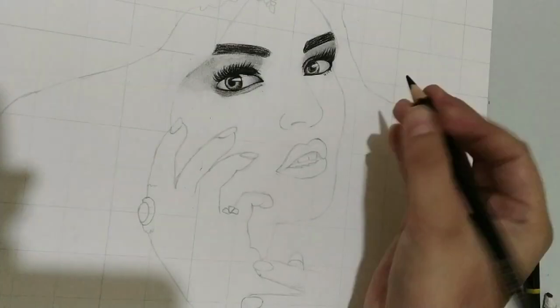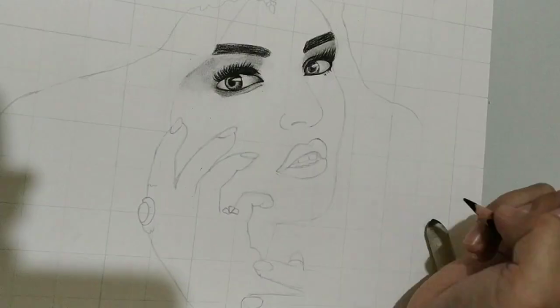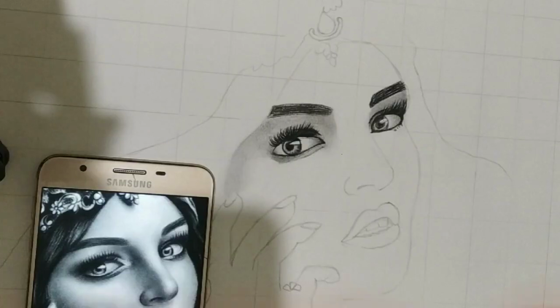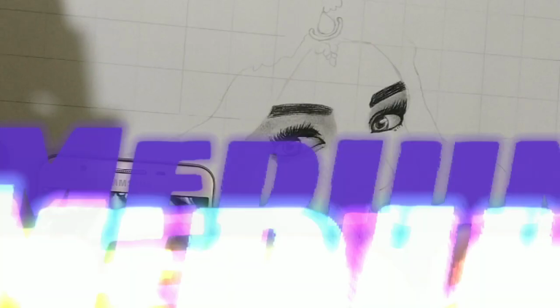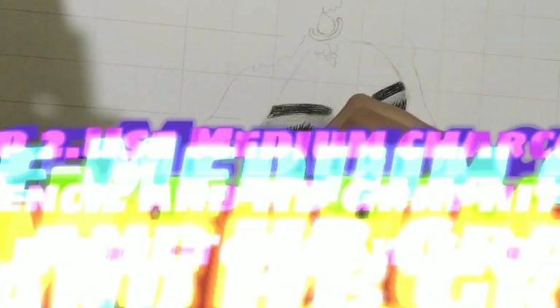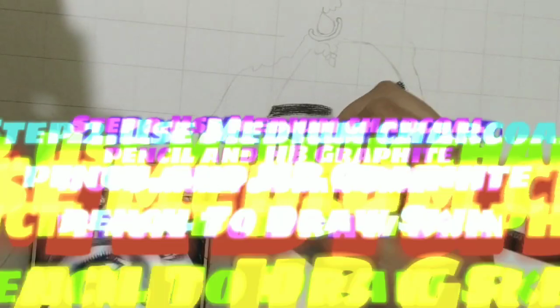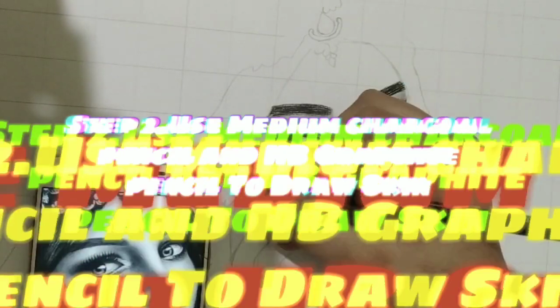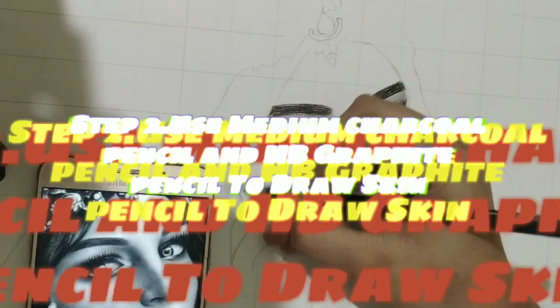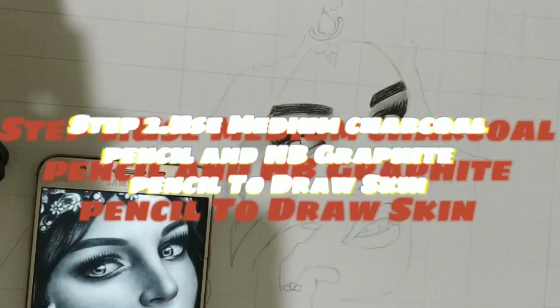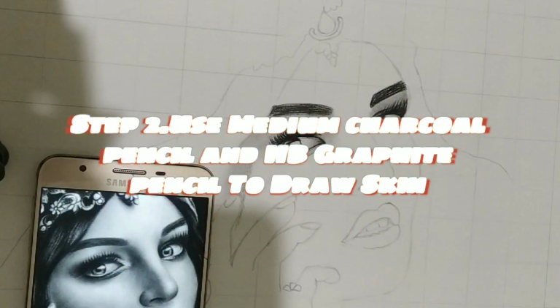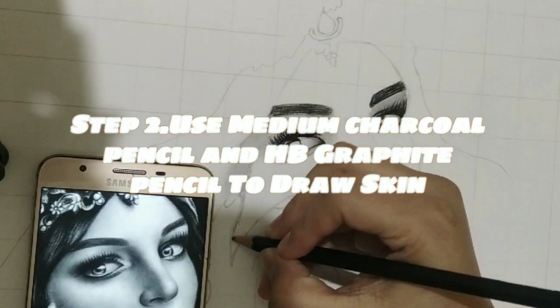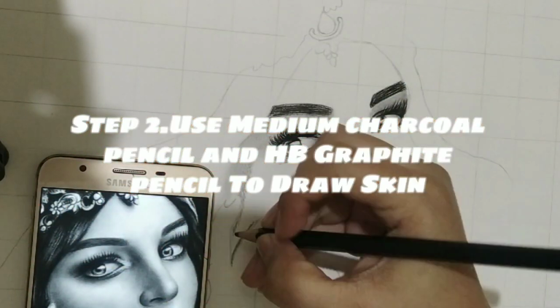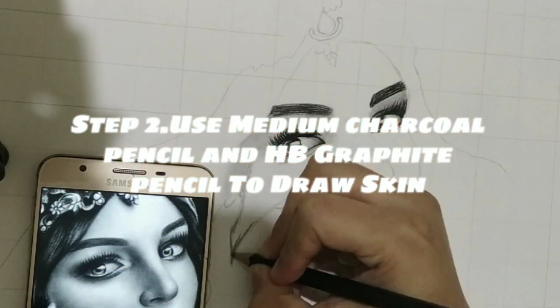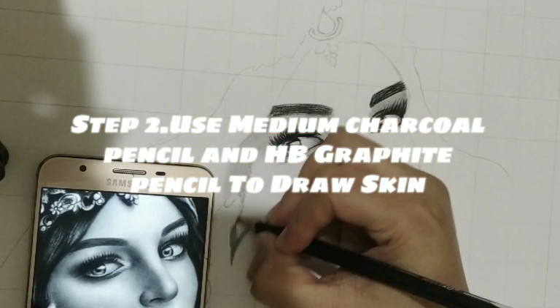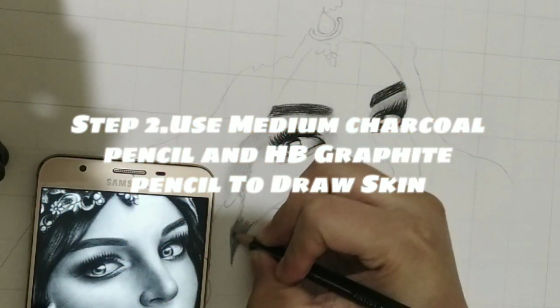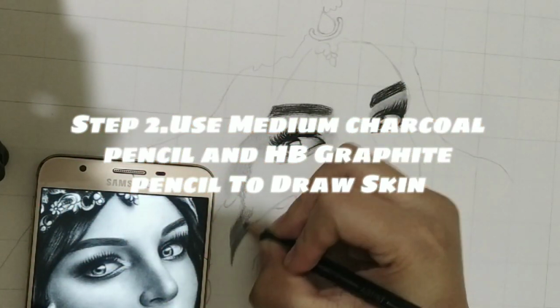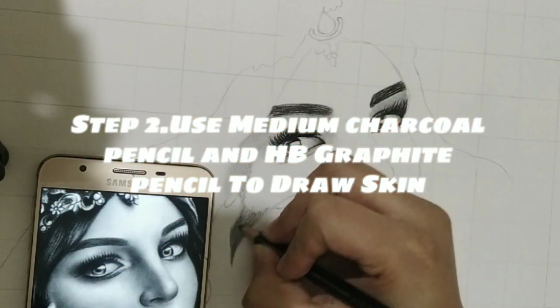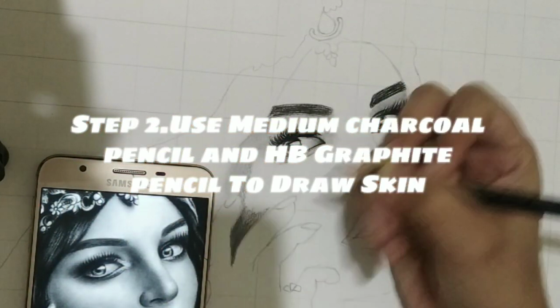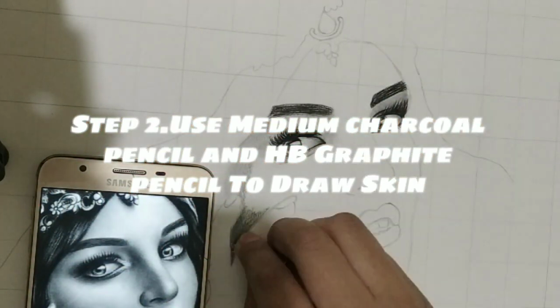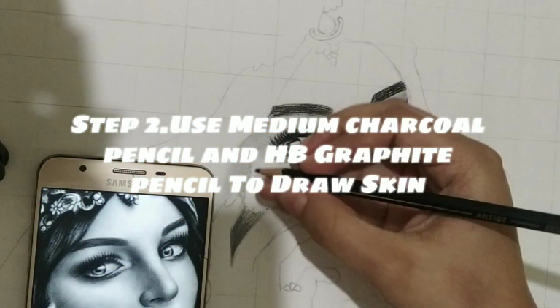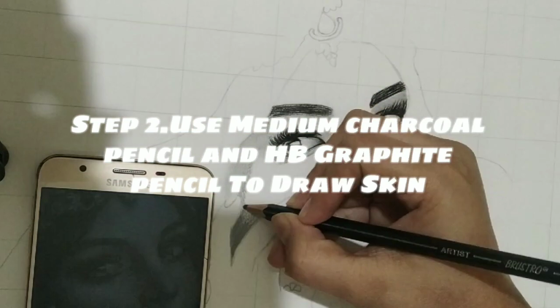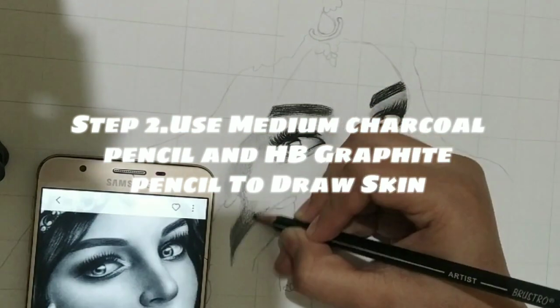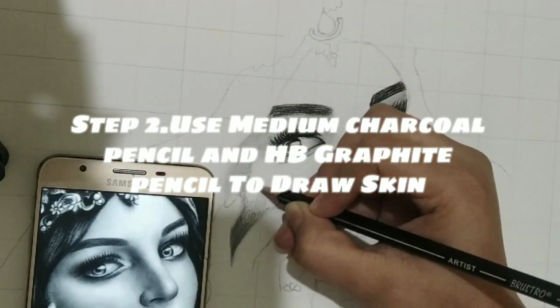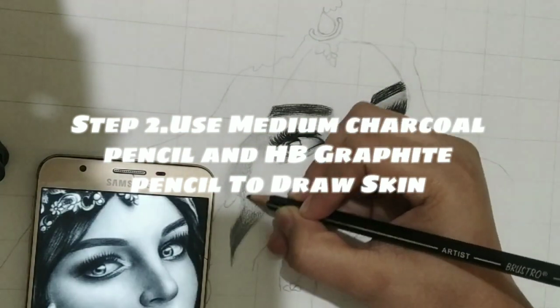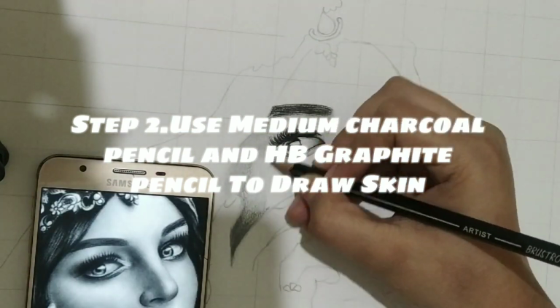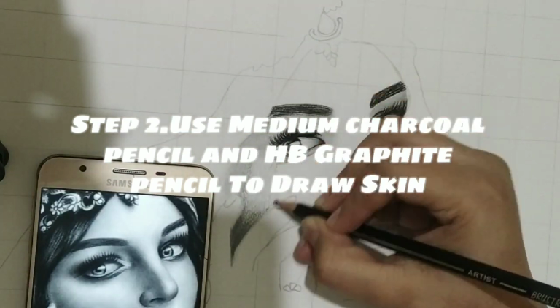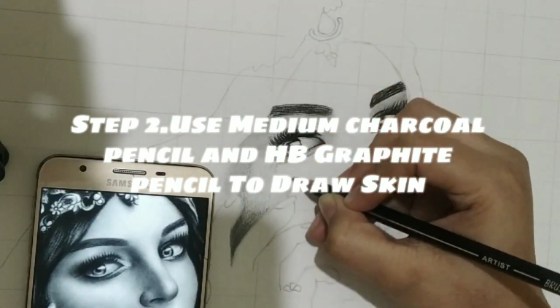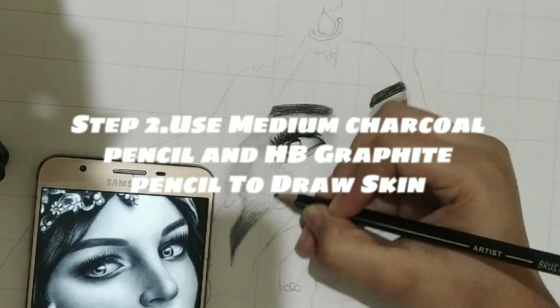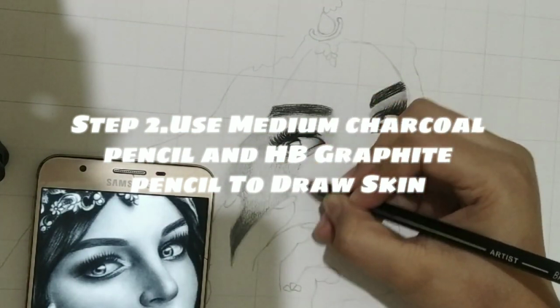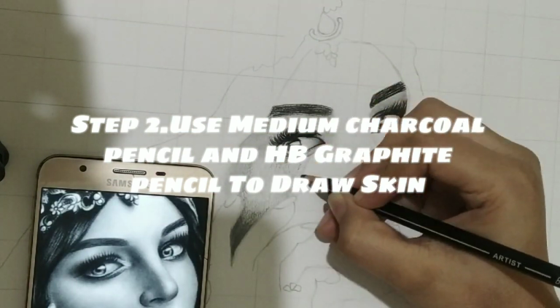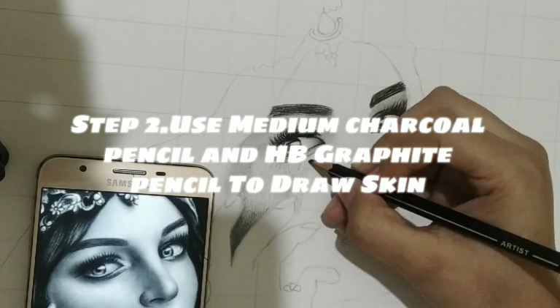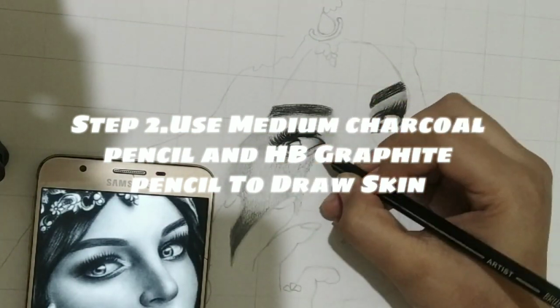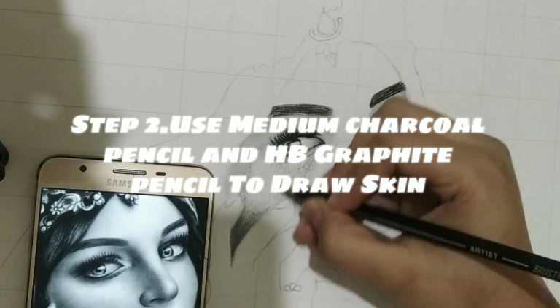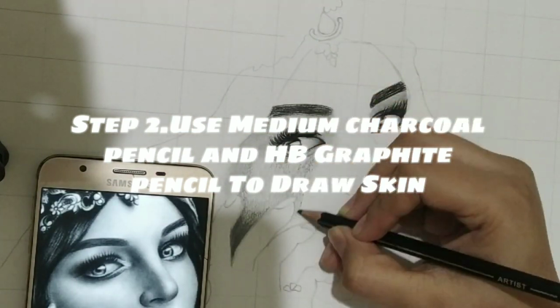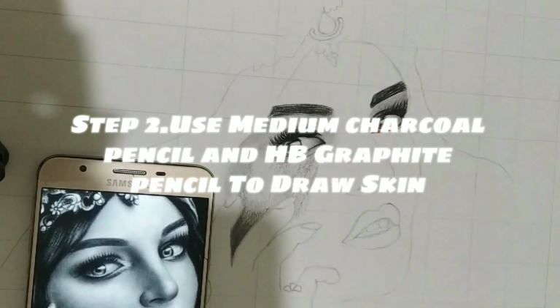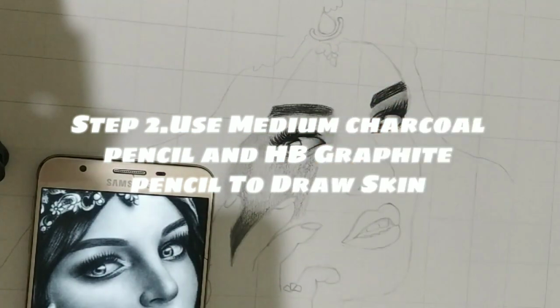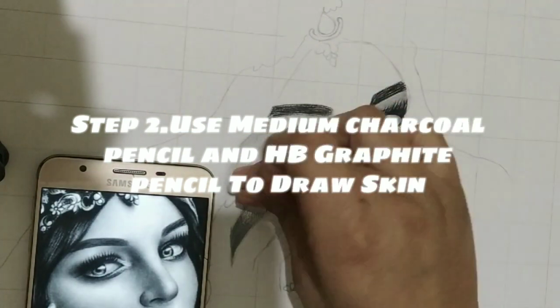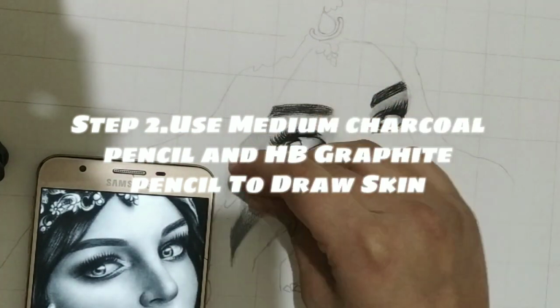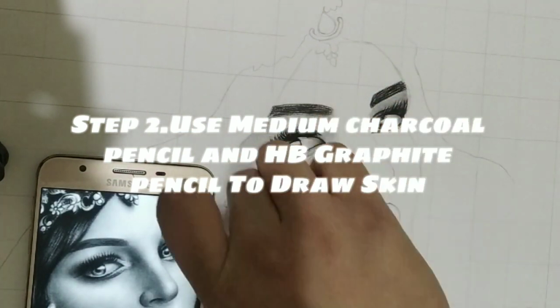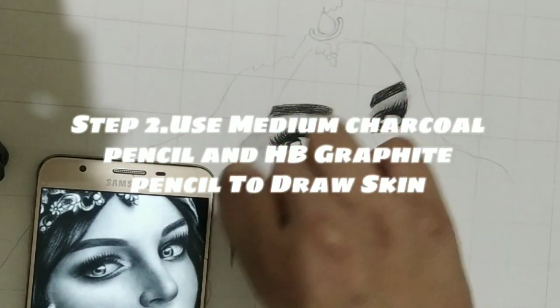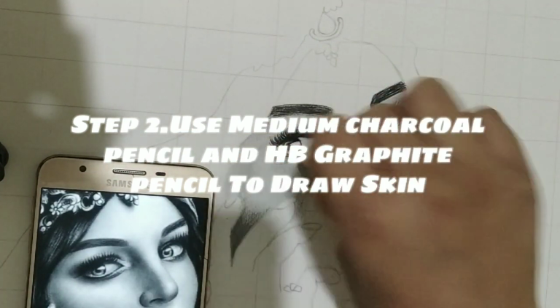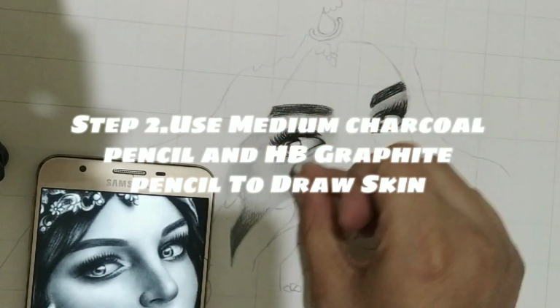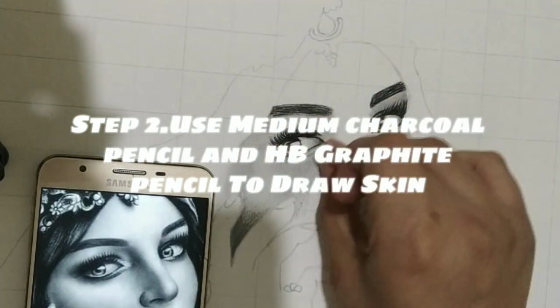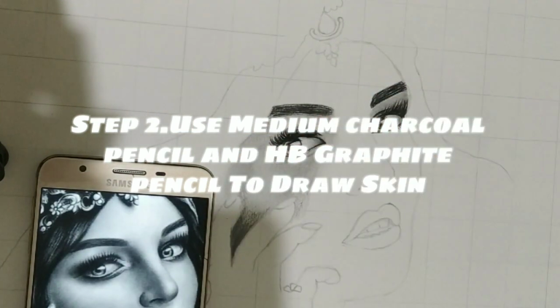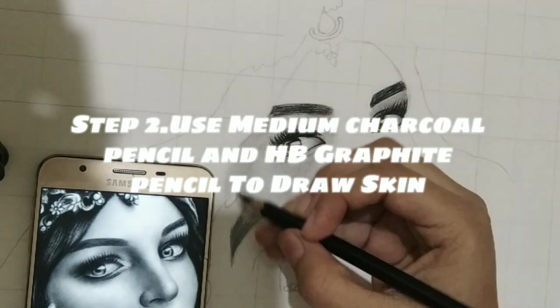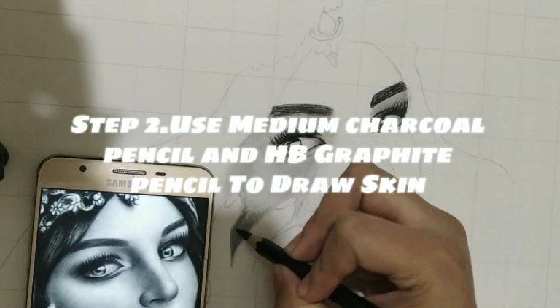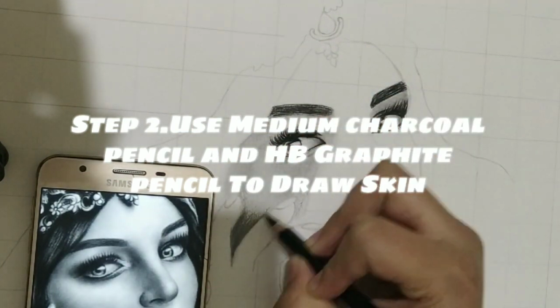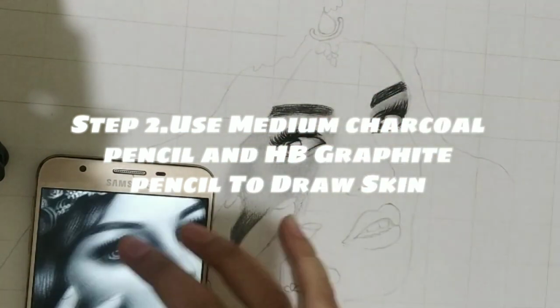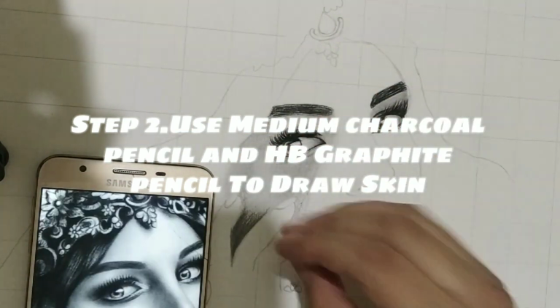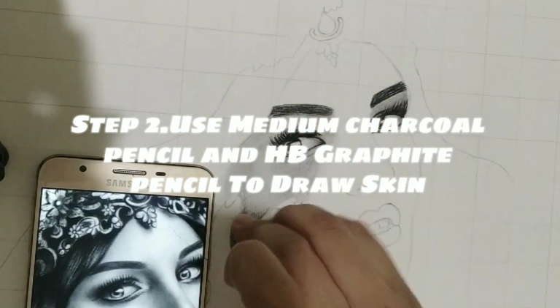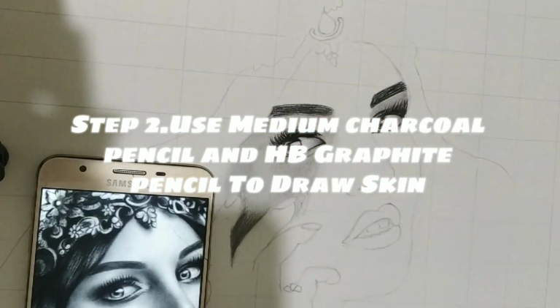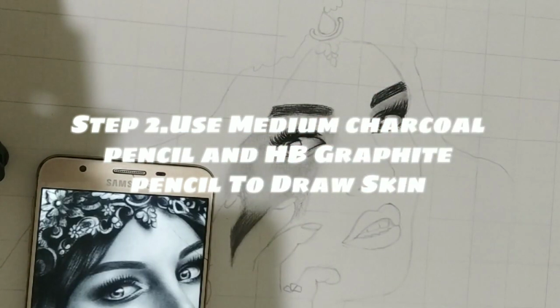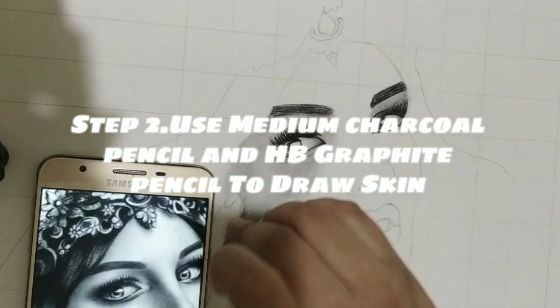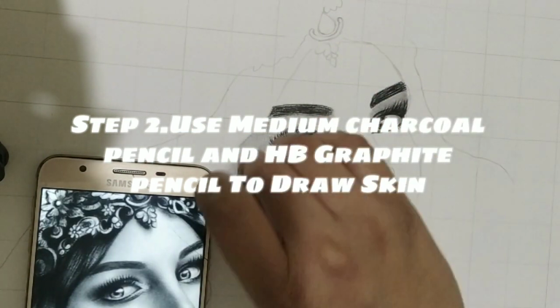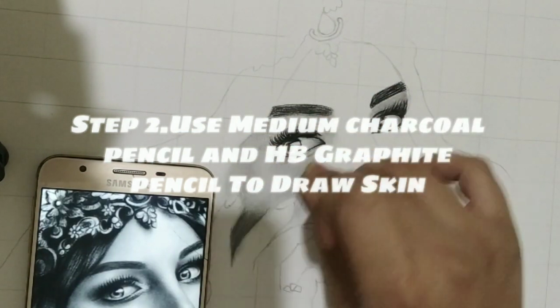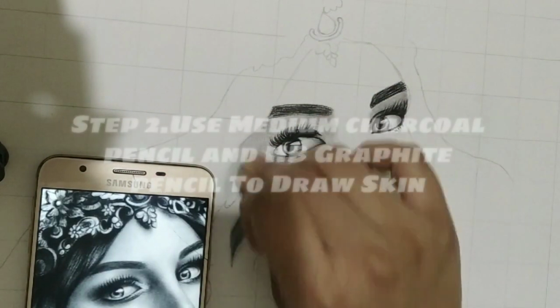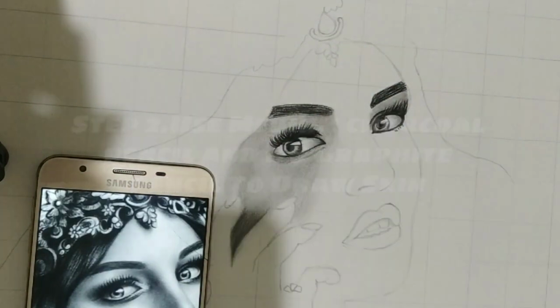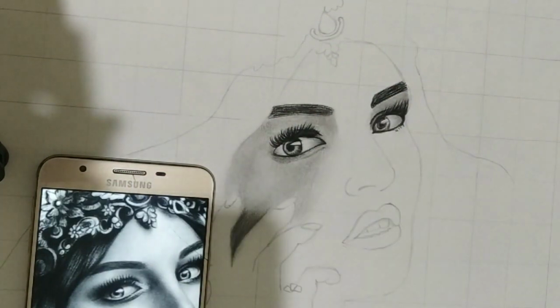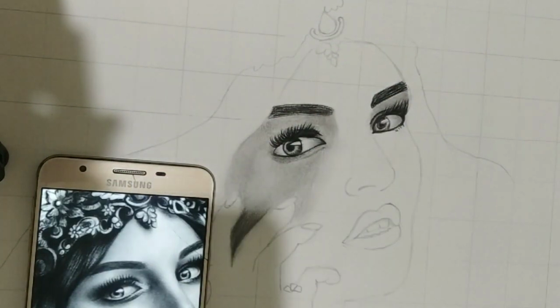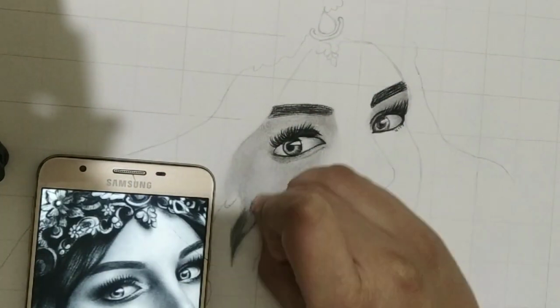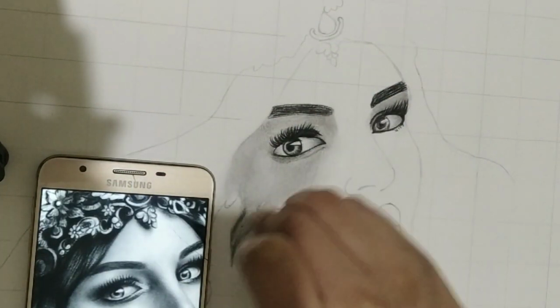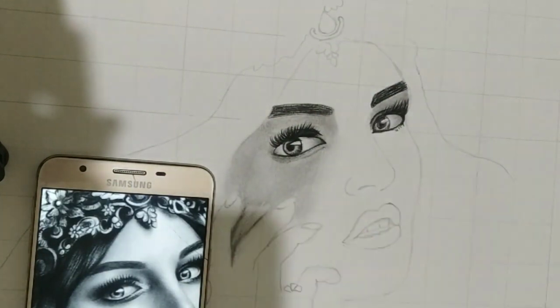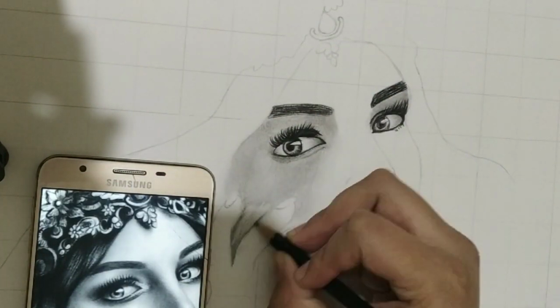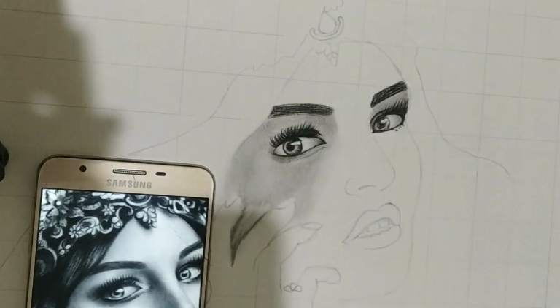Step 2. Use medium charcoal pencil and HP graphite pencil to draw skin.